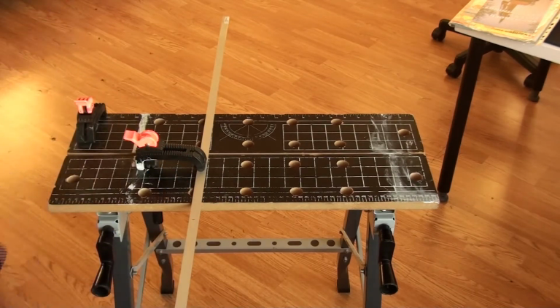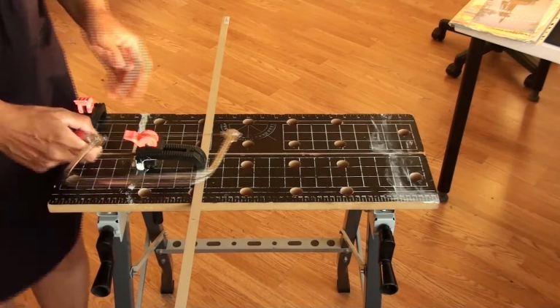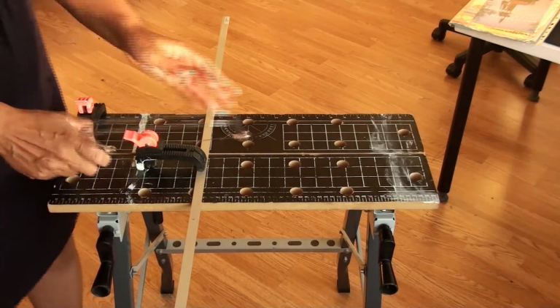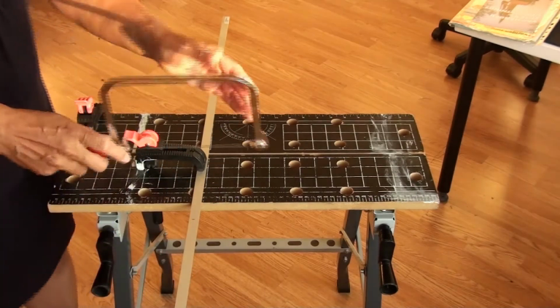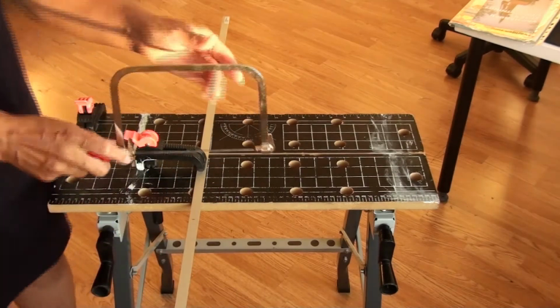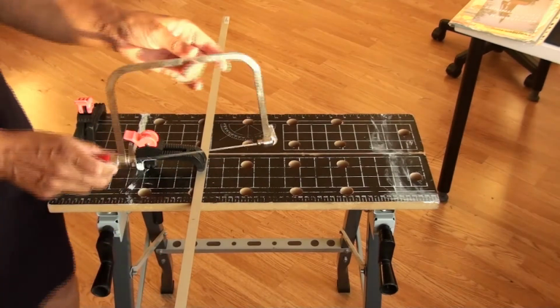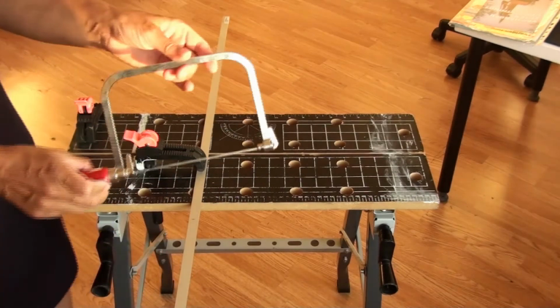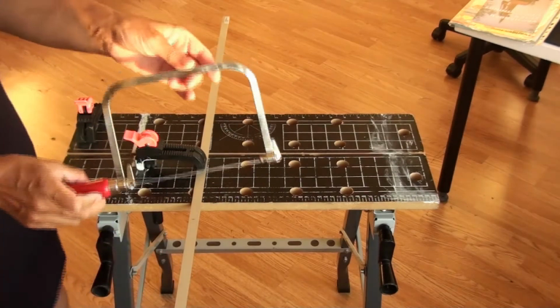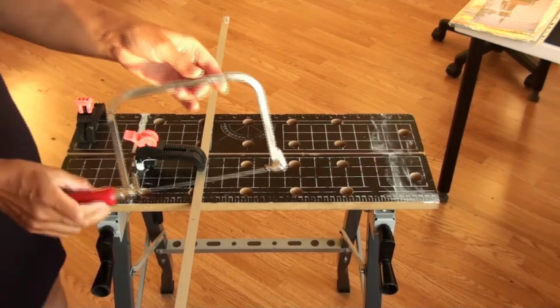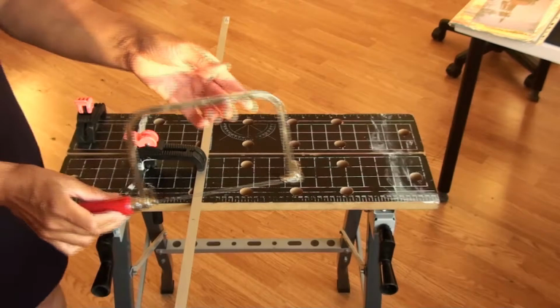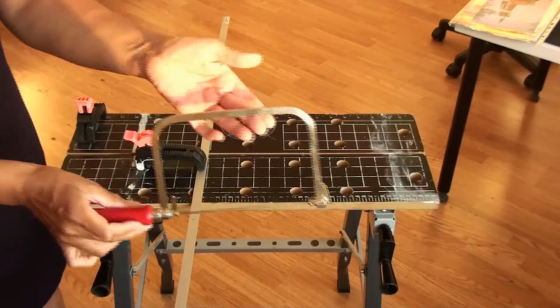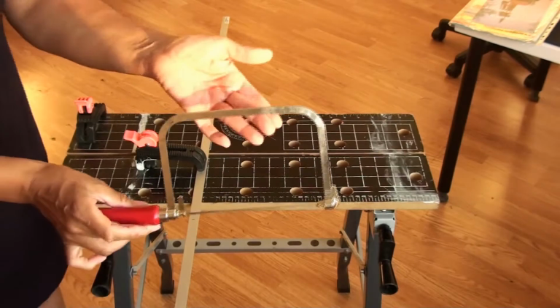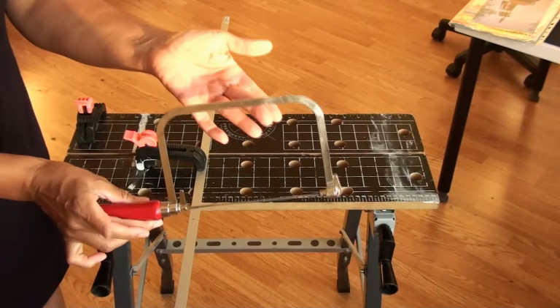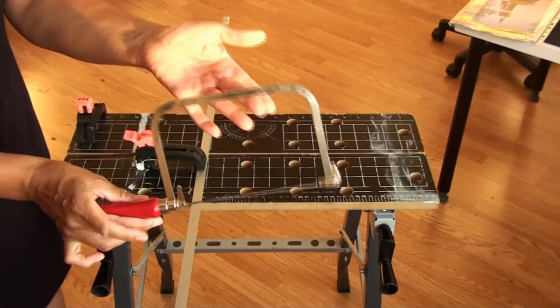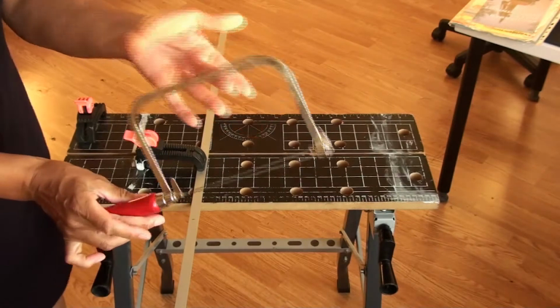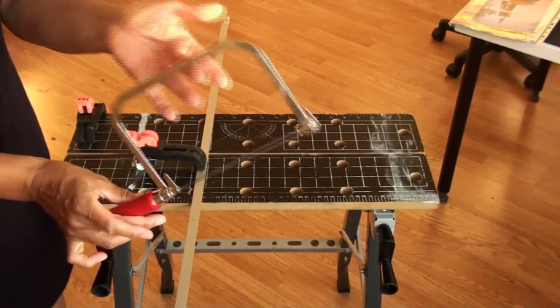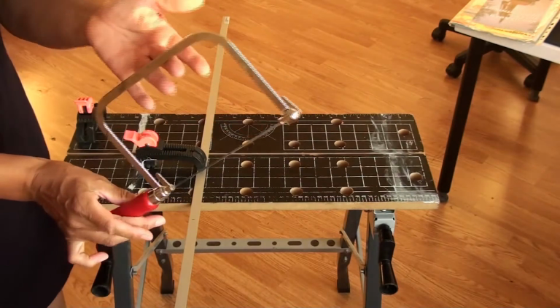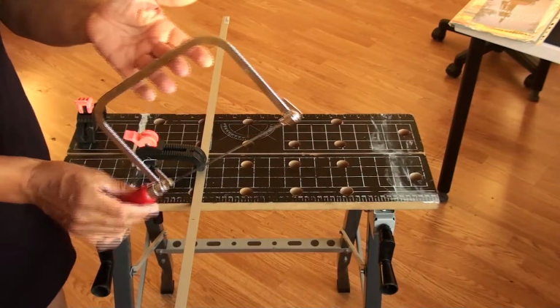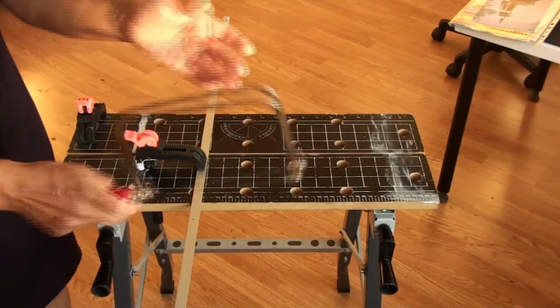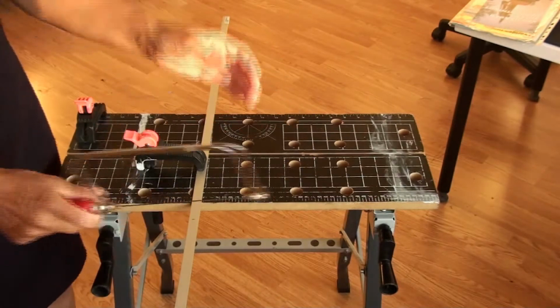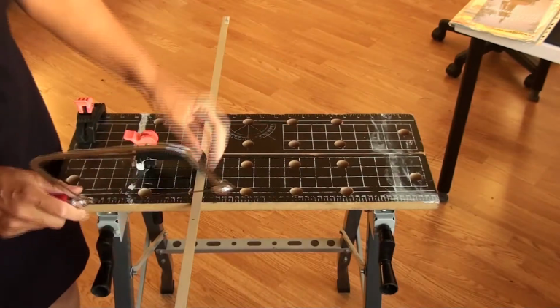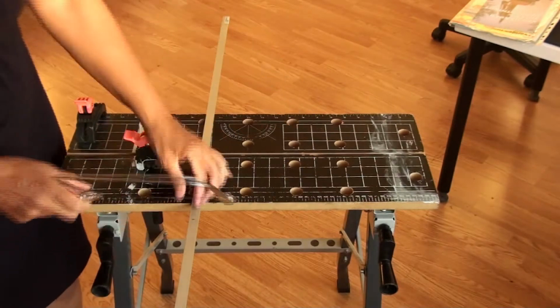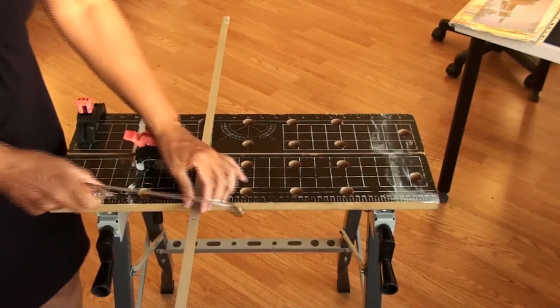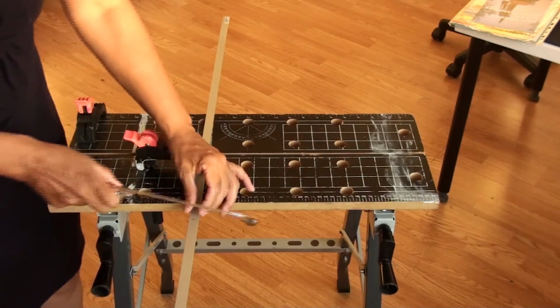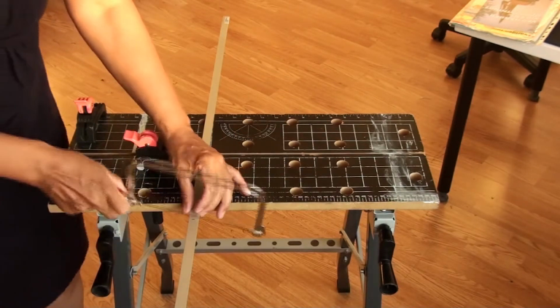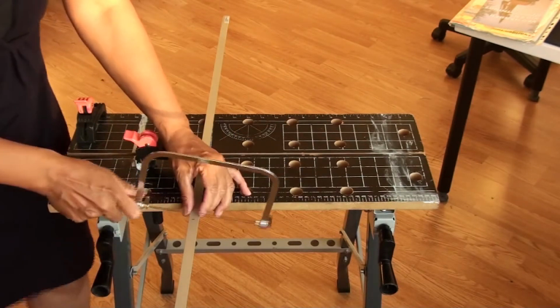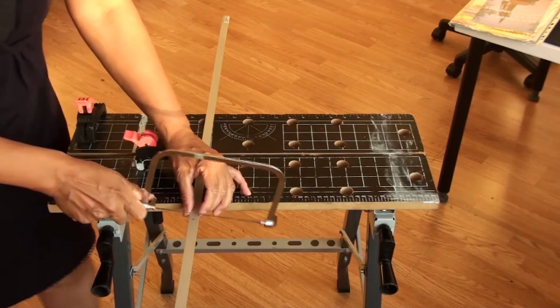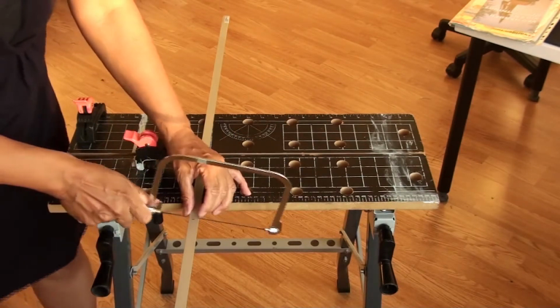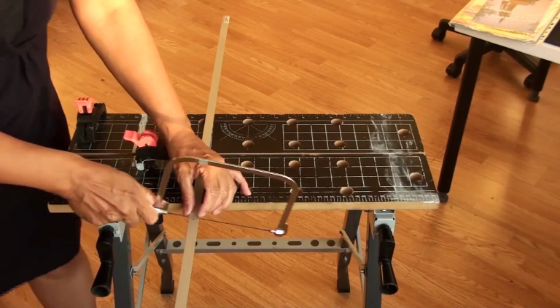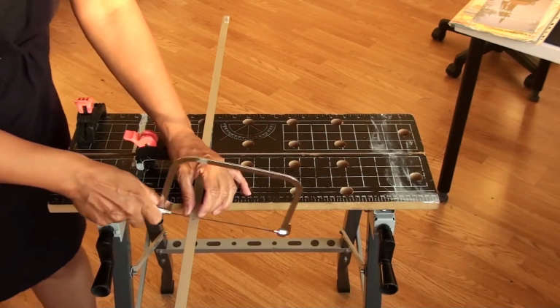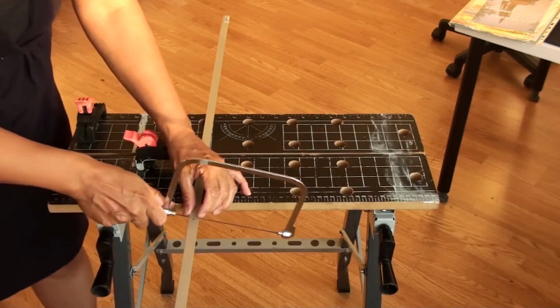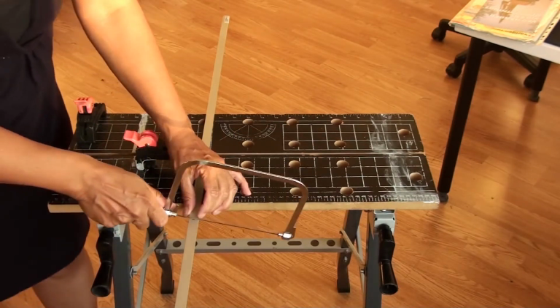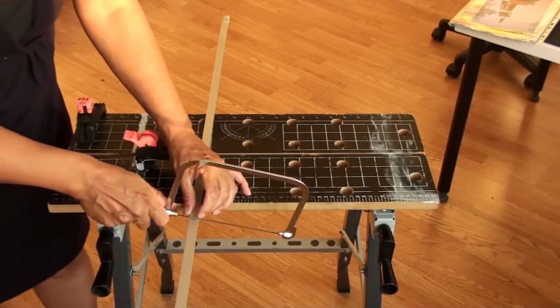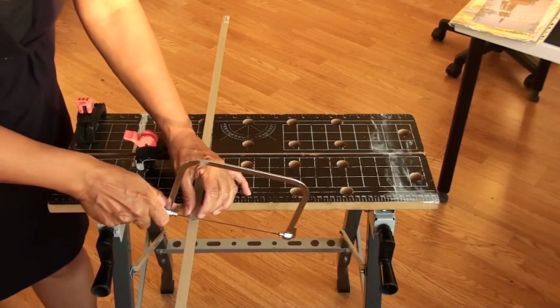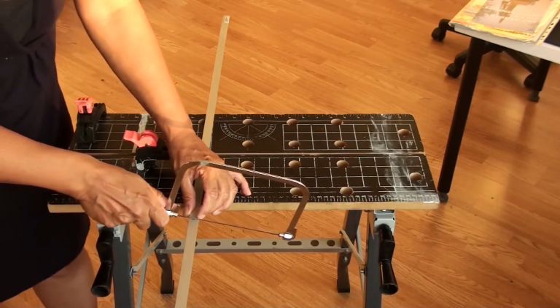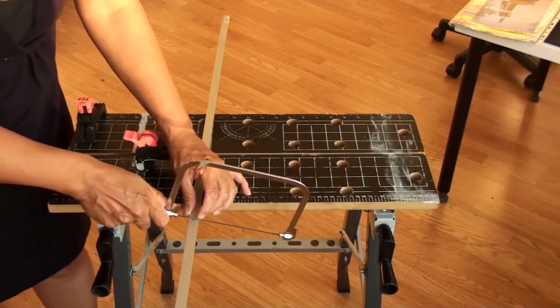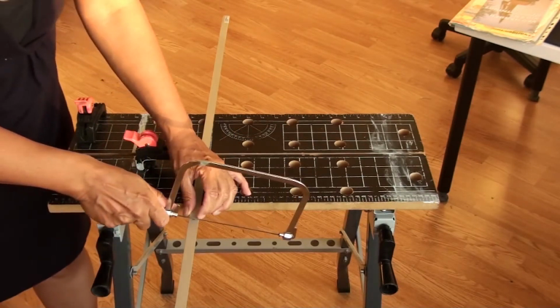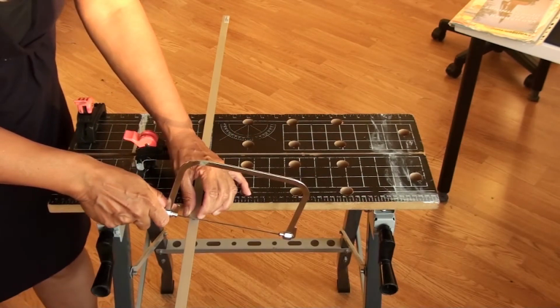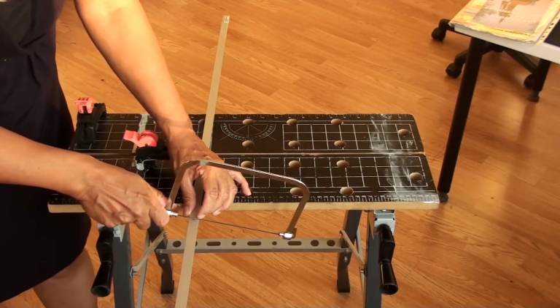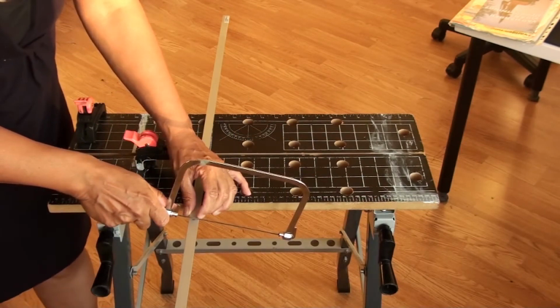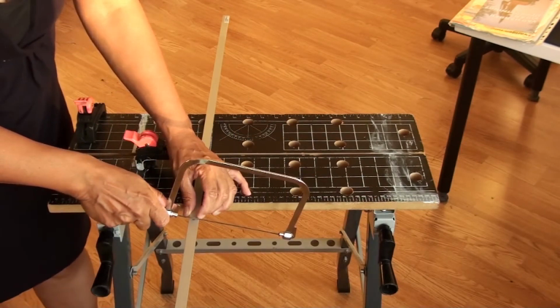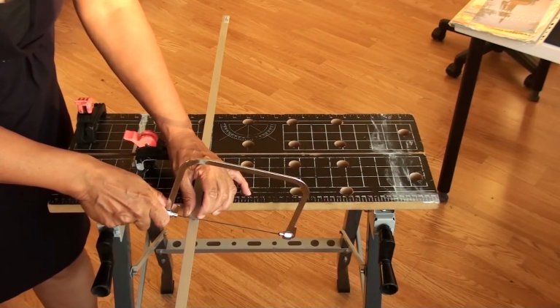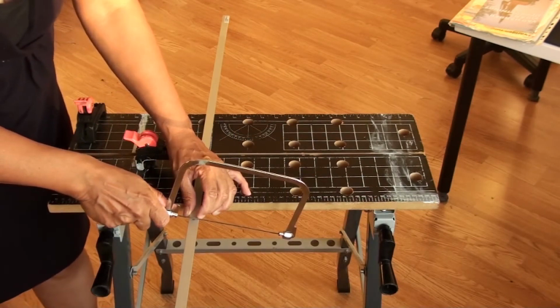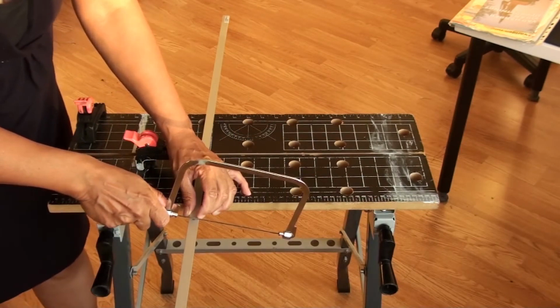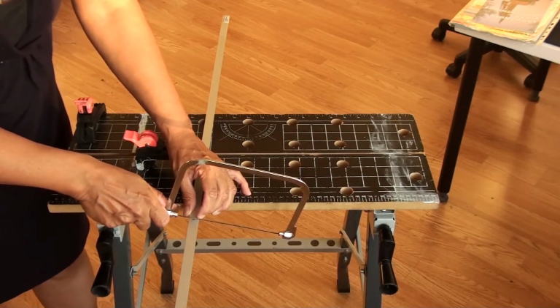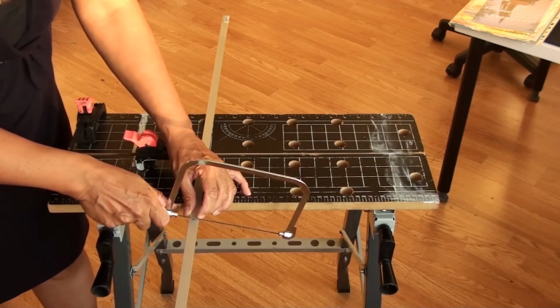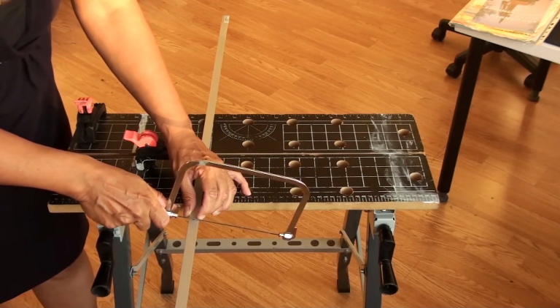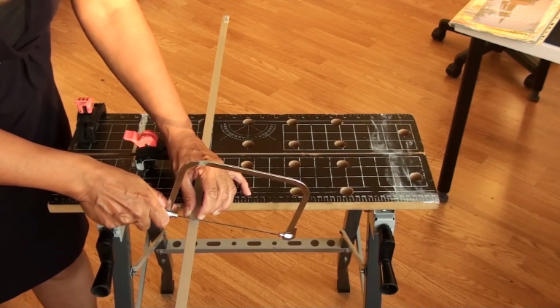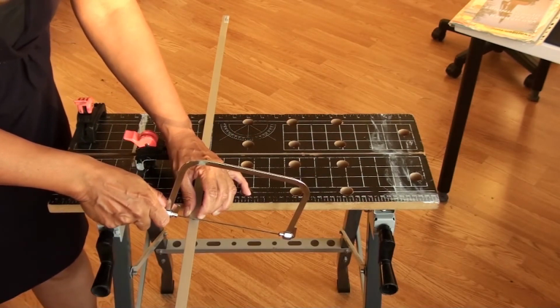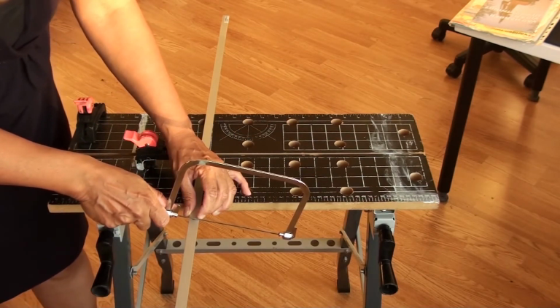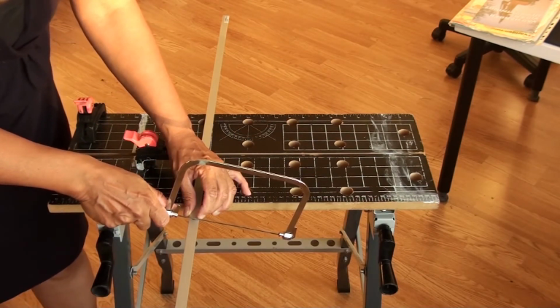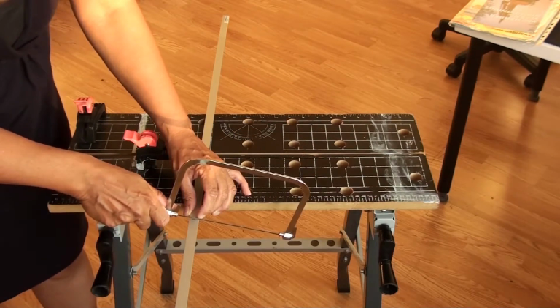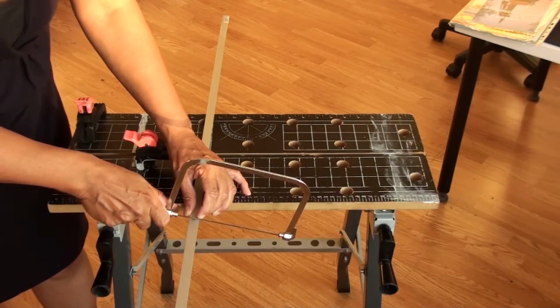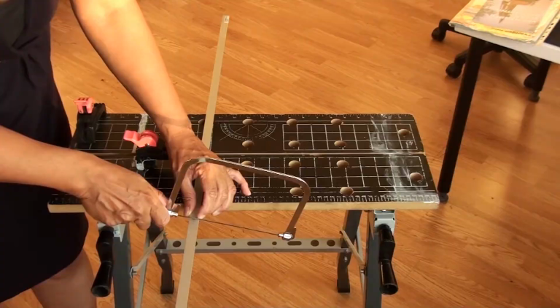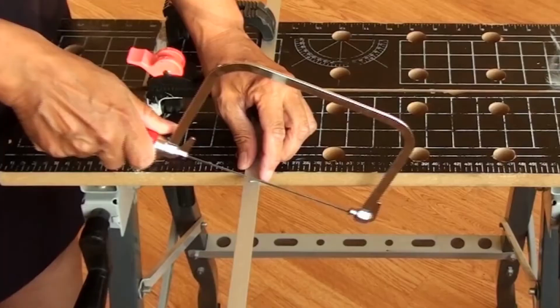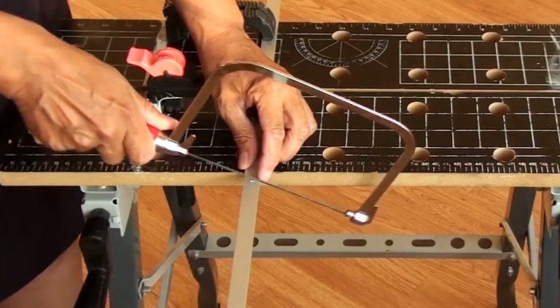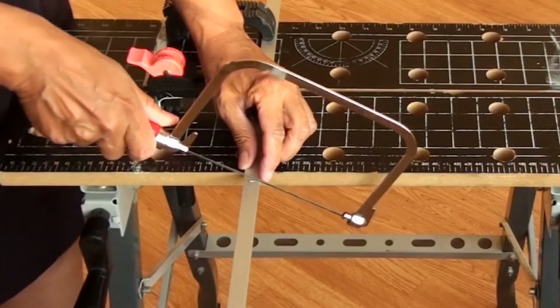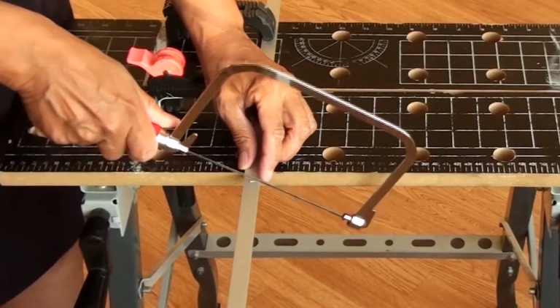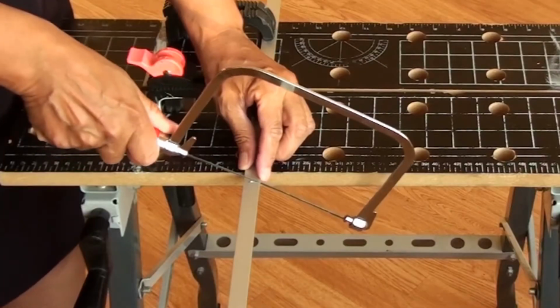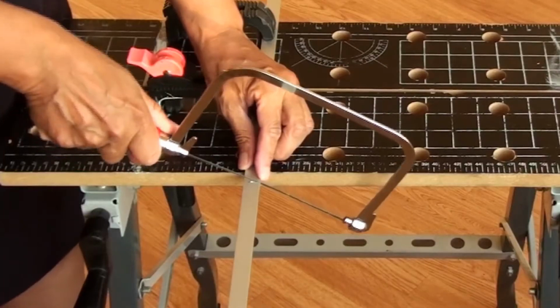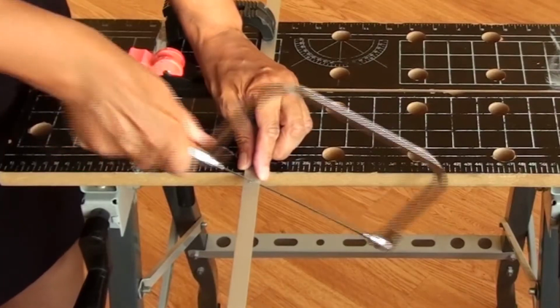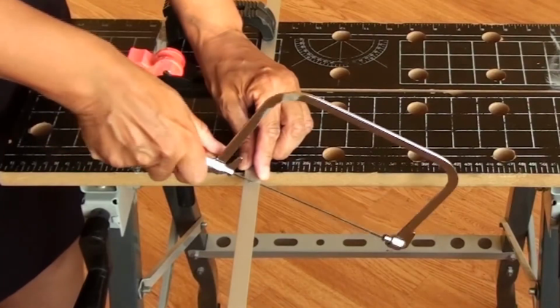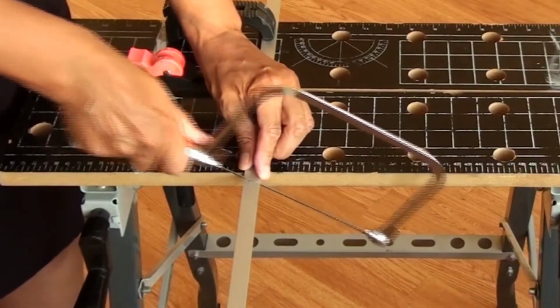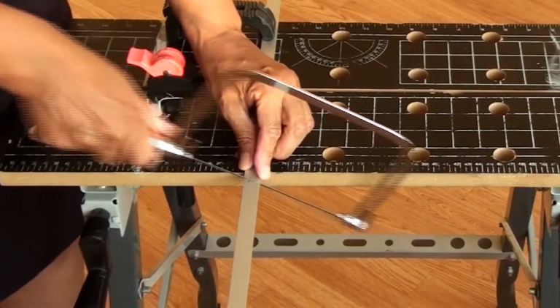I used a coping saw with a normal blade that can saw through both wood and metal.